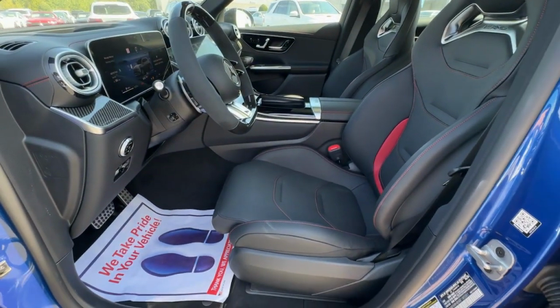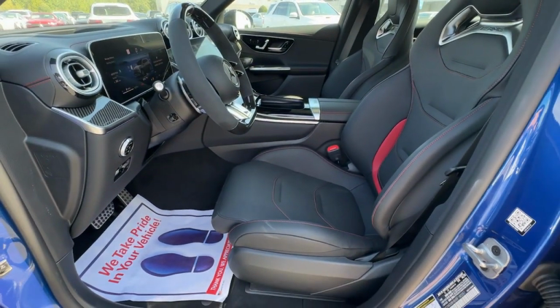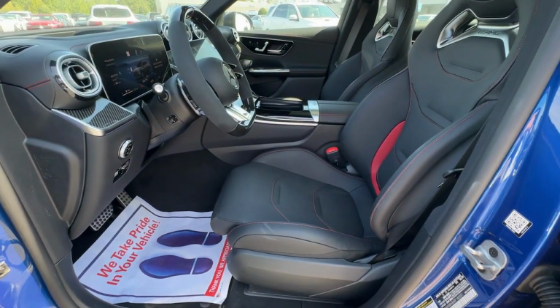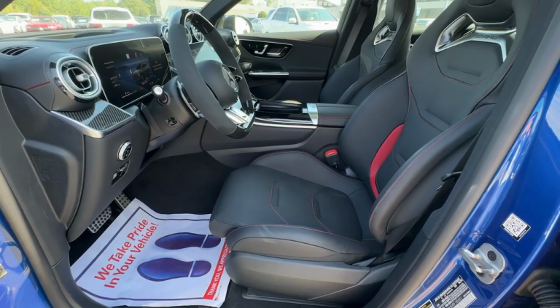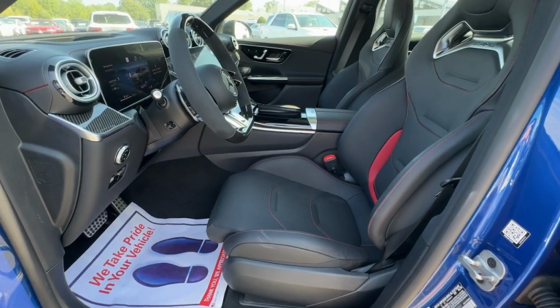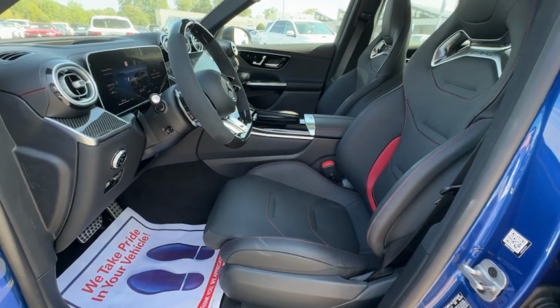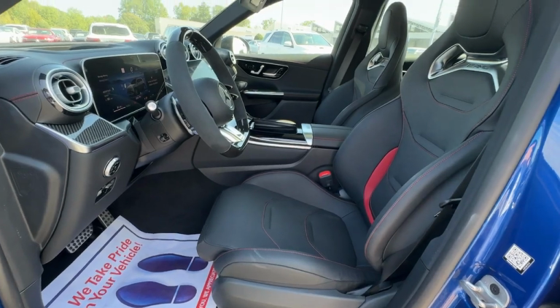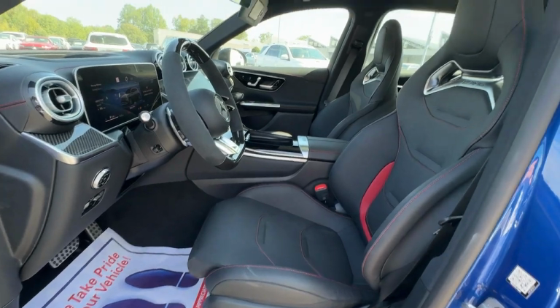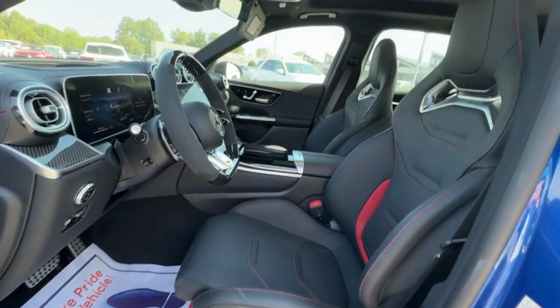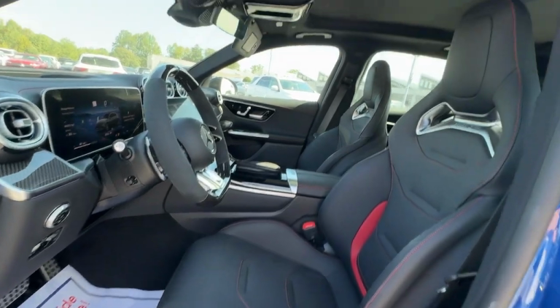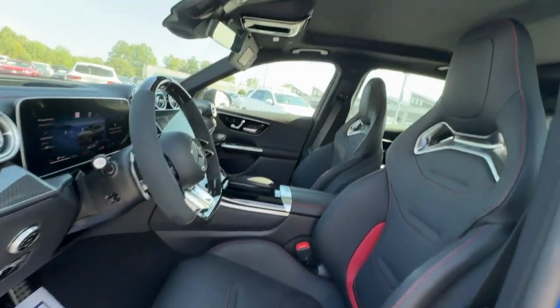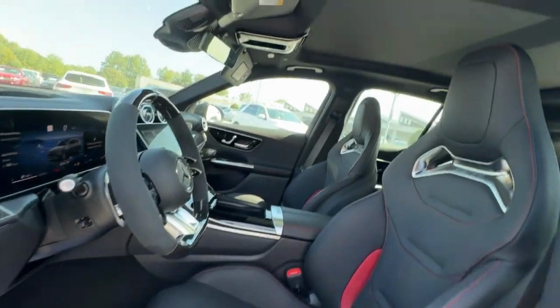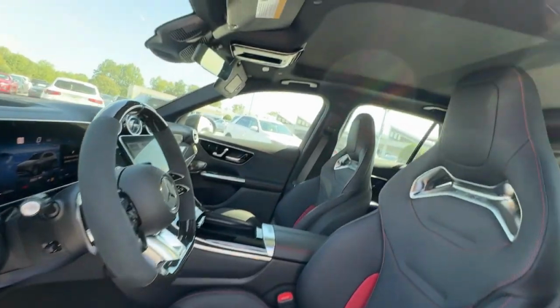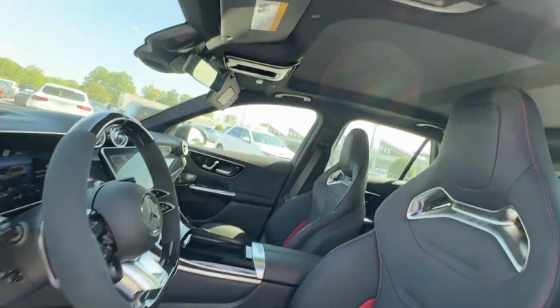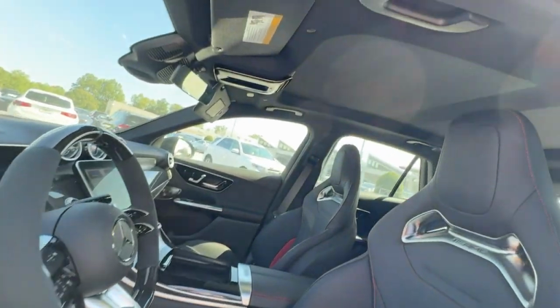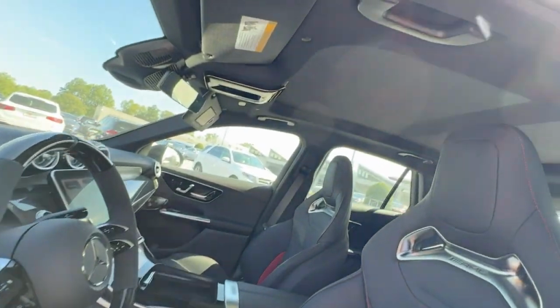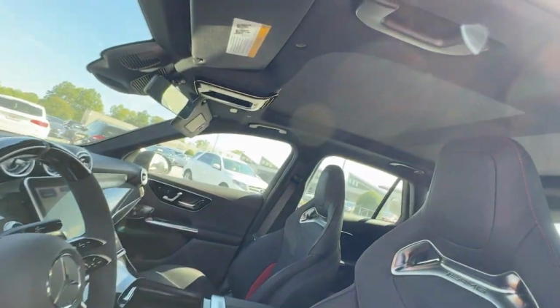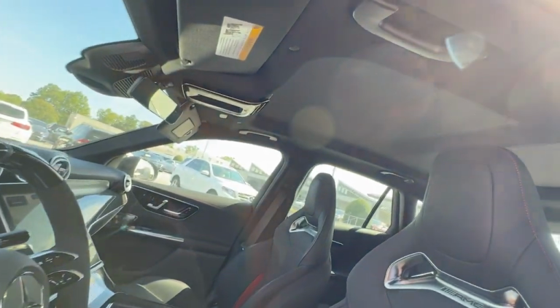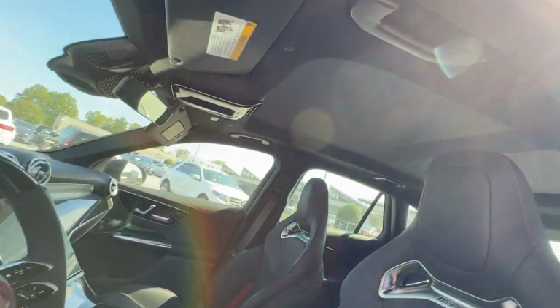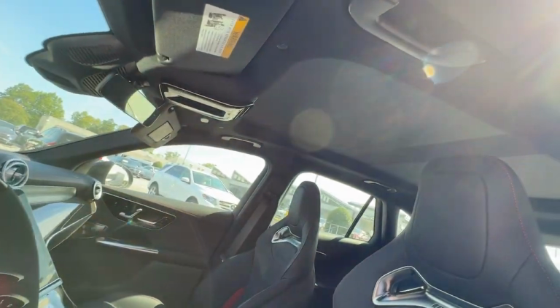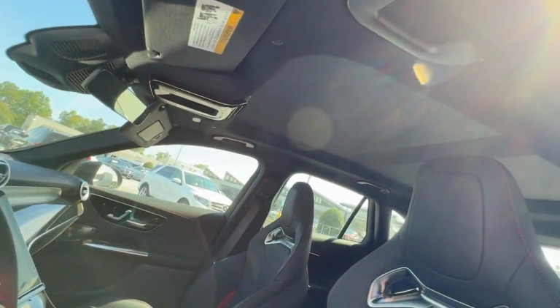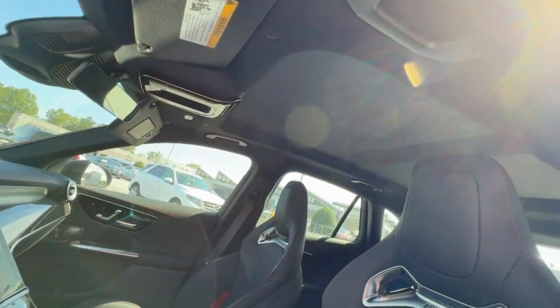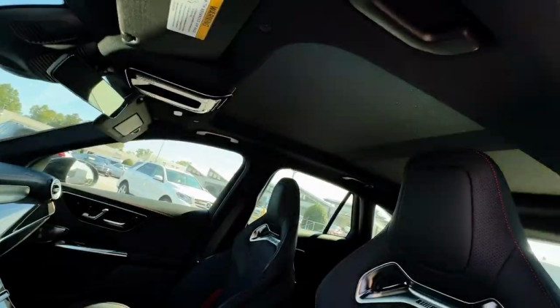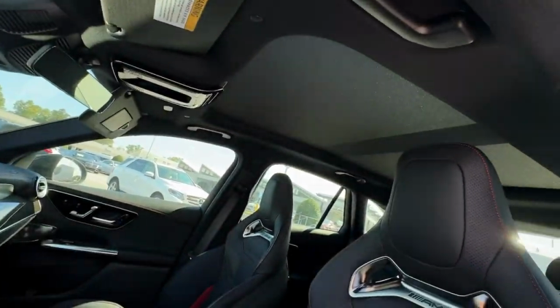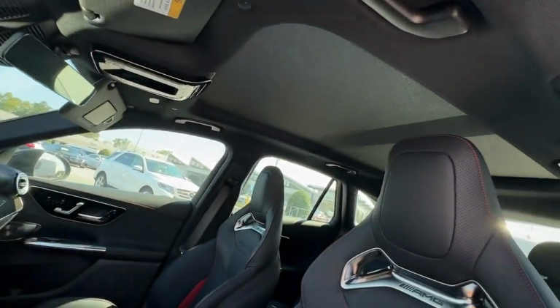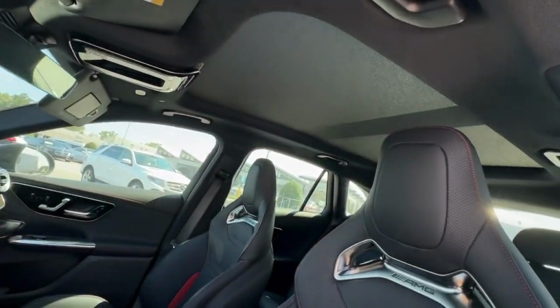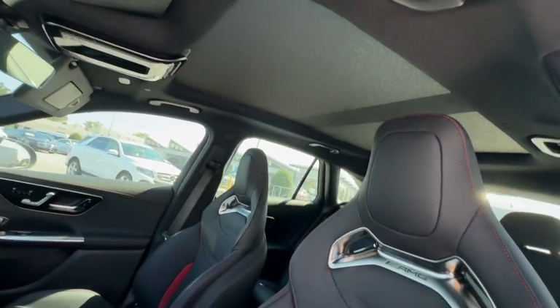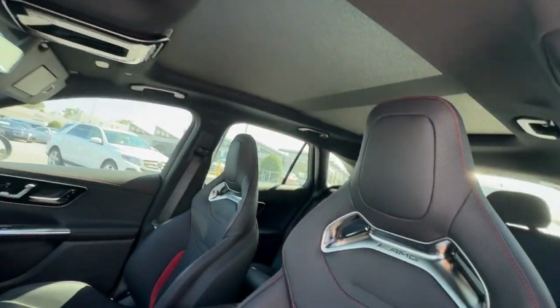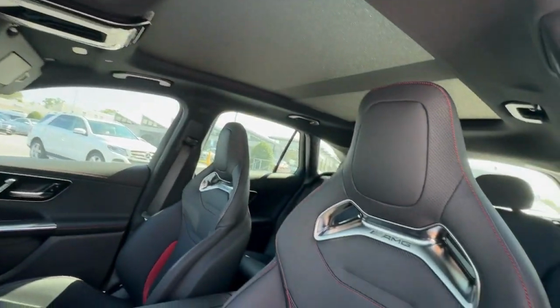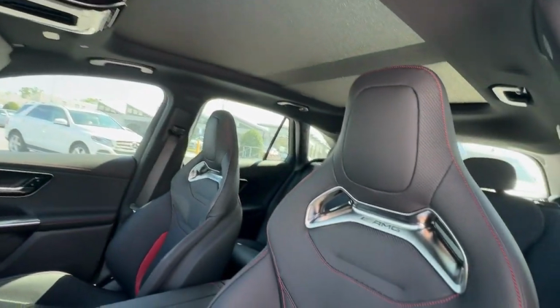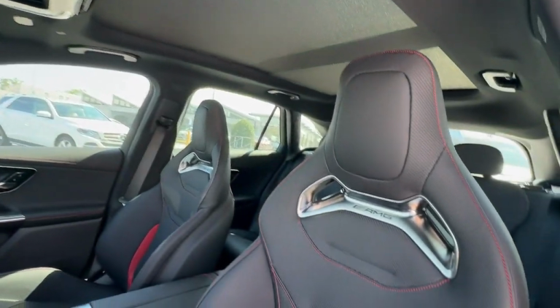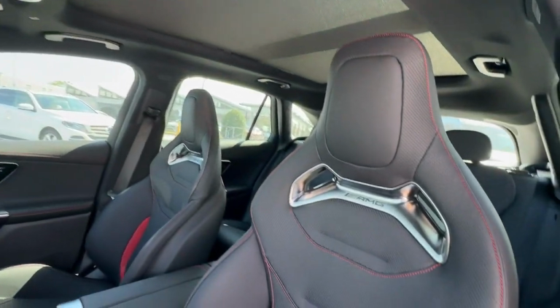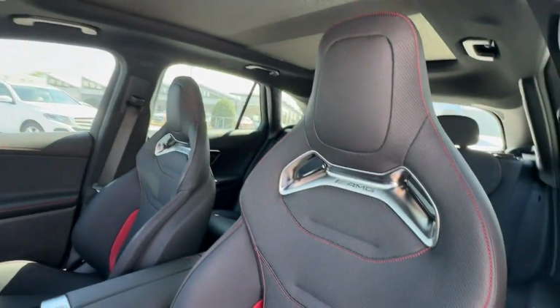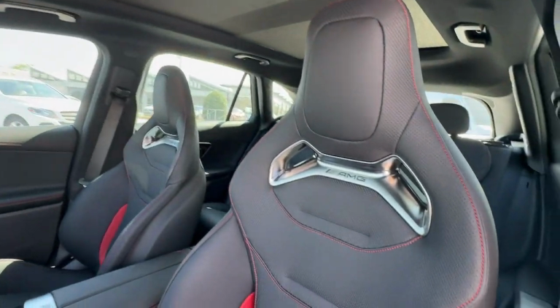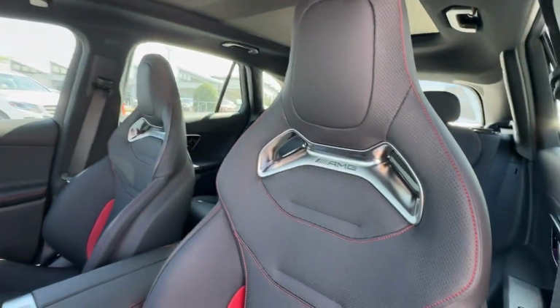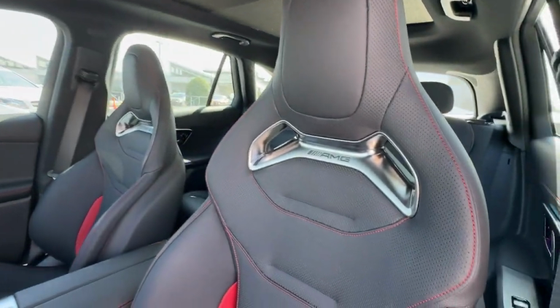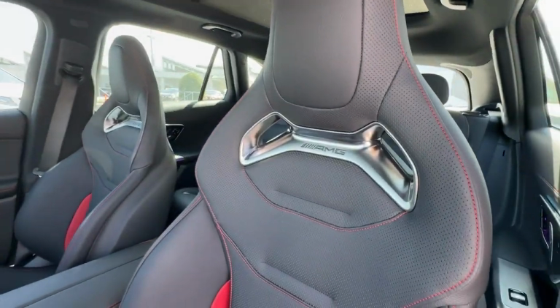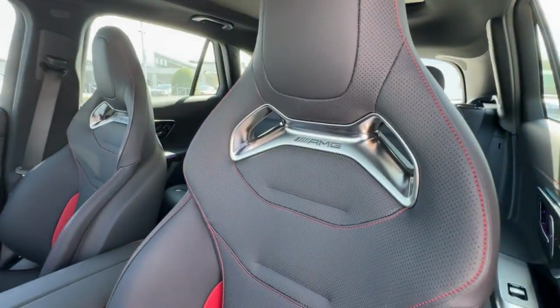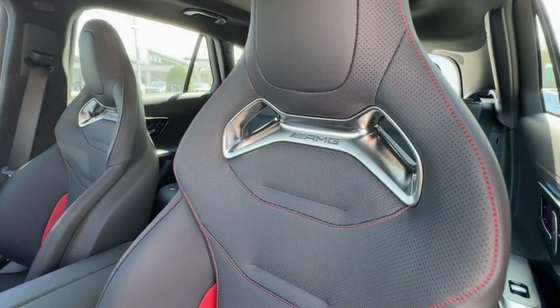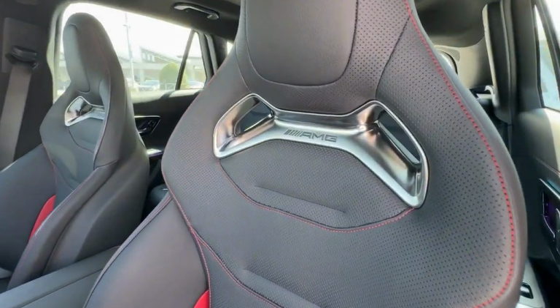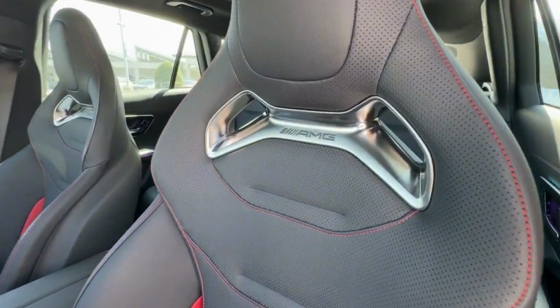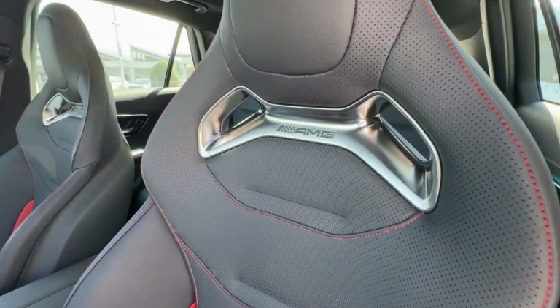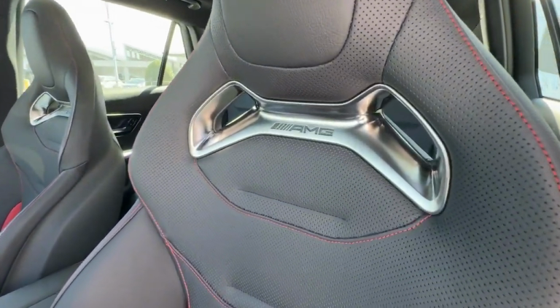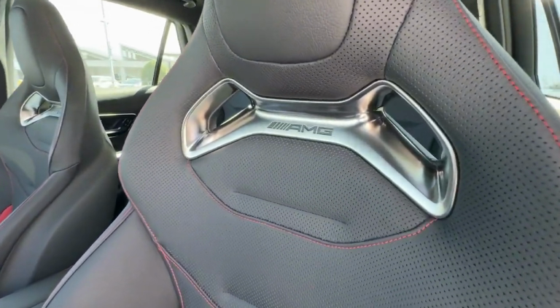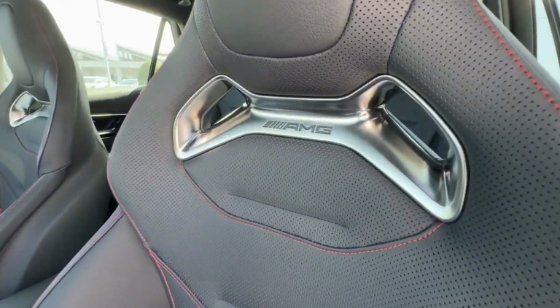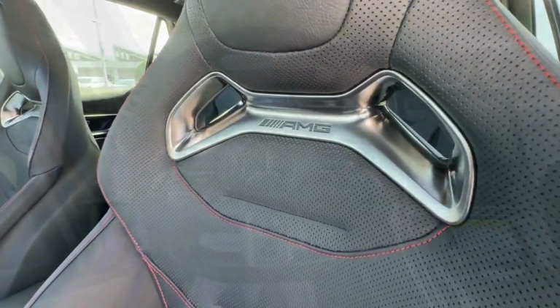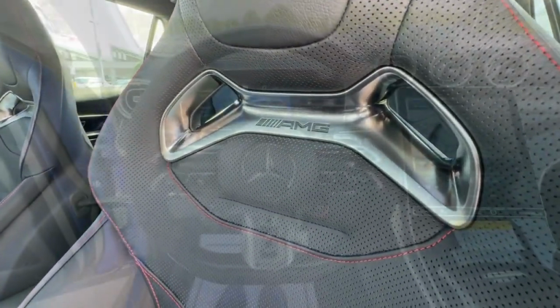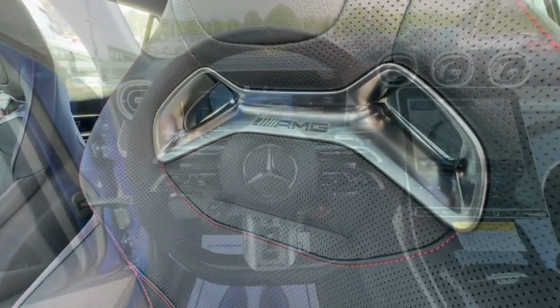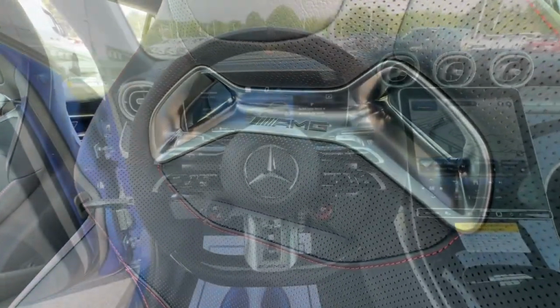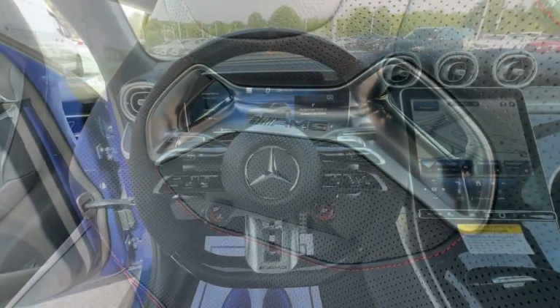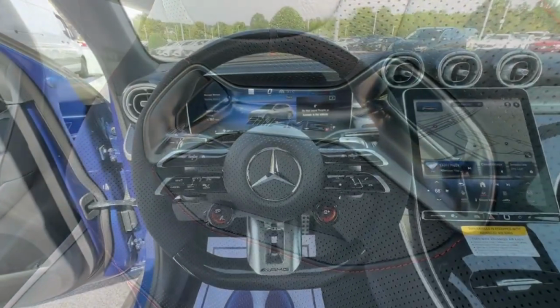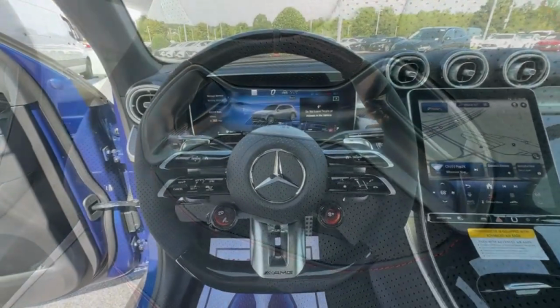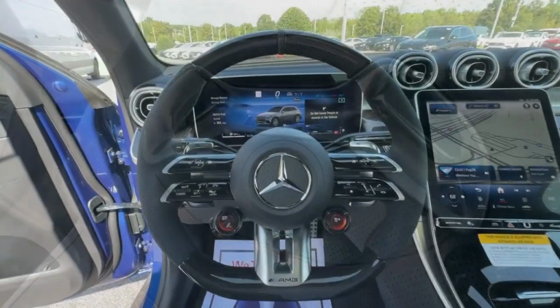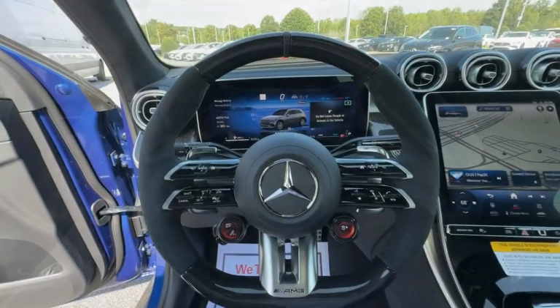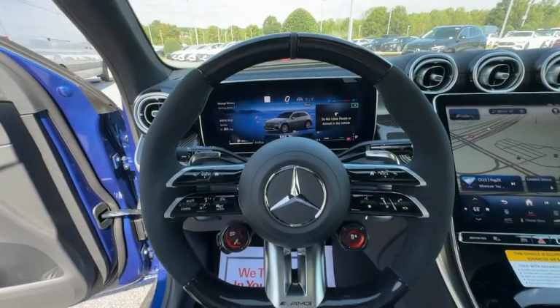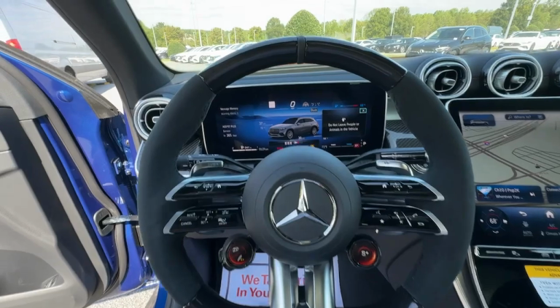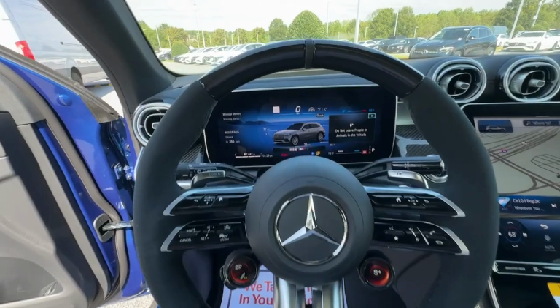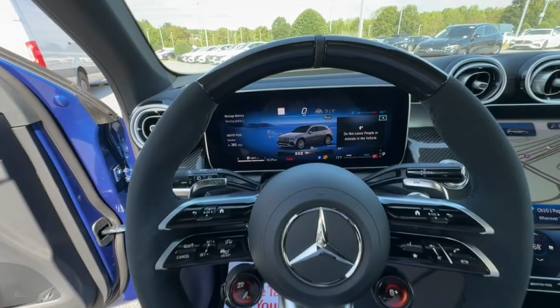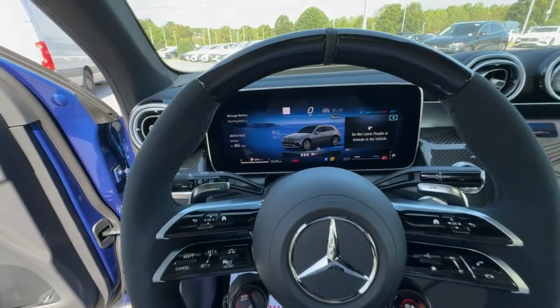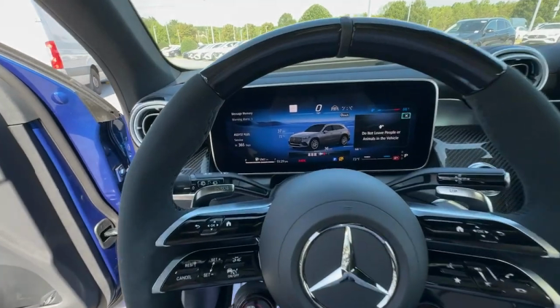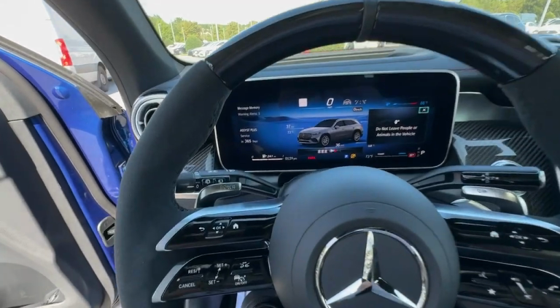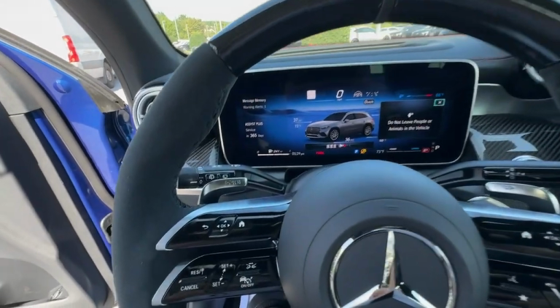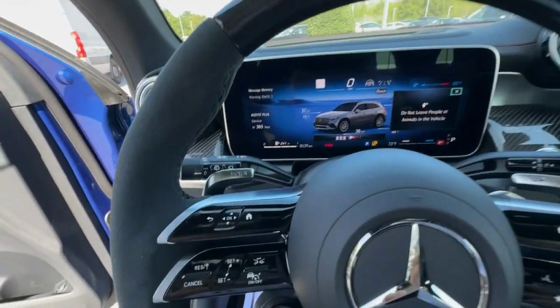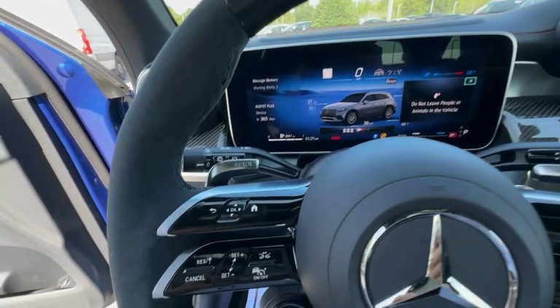Power passenger seat, fog lamps, premium sound system. Luxuriously refined, seriously capable — that's the GLC 300 SUV.